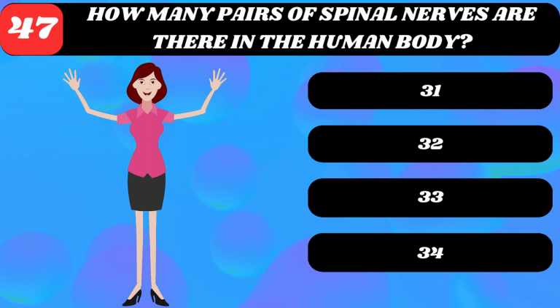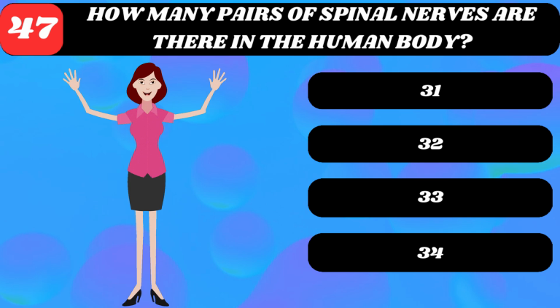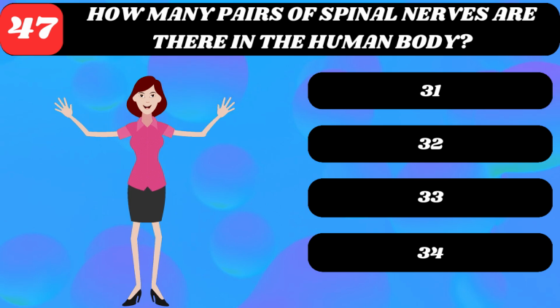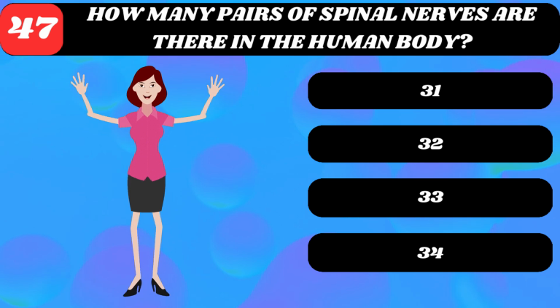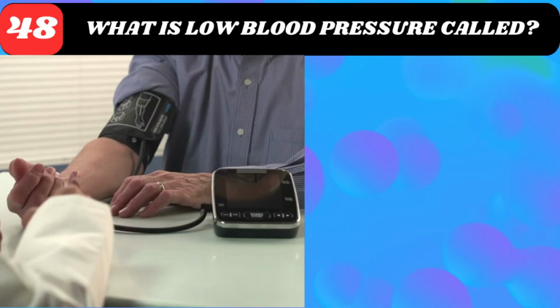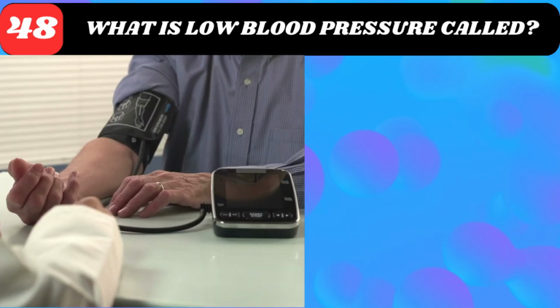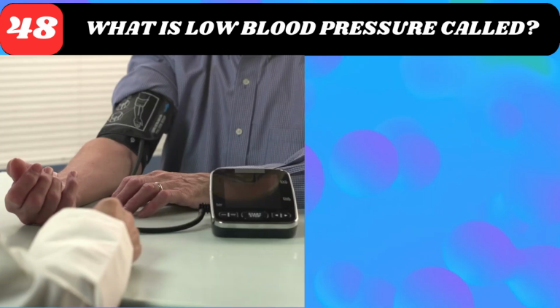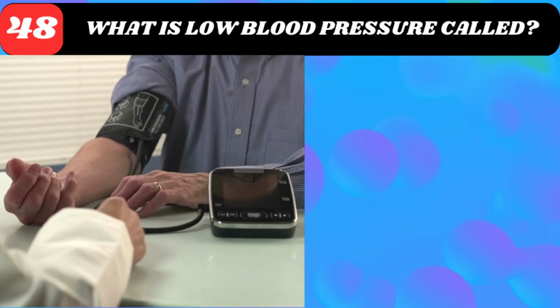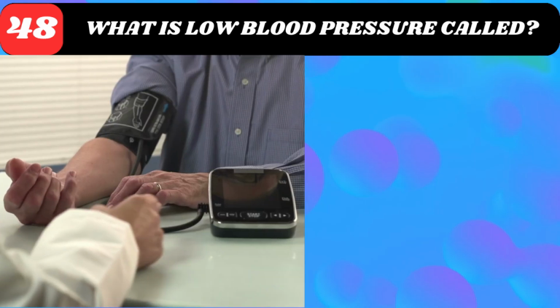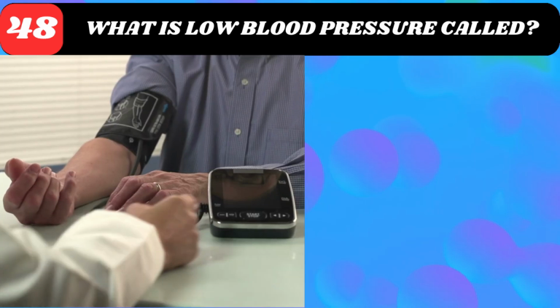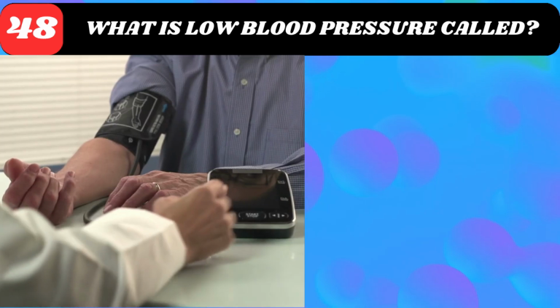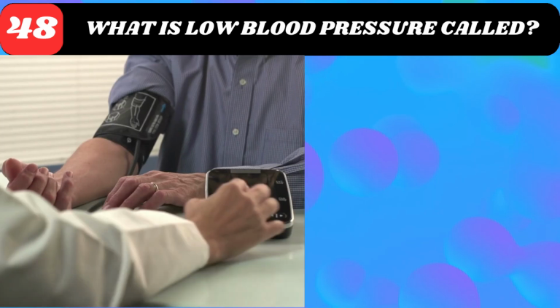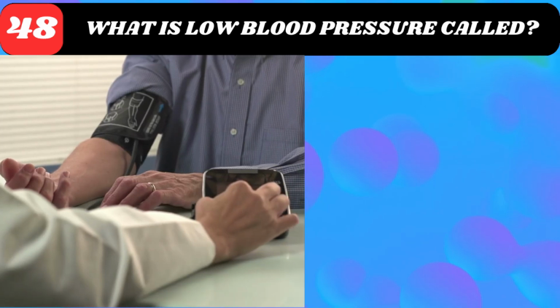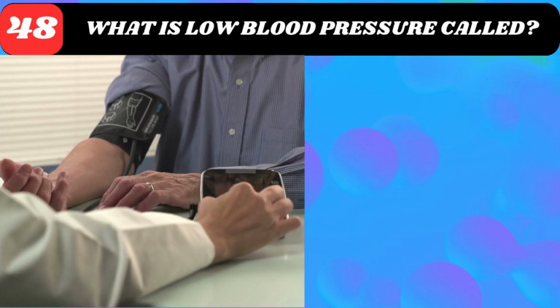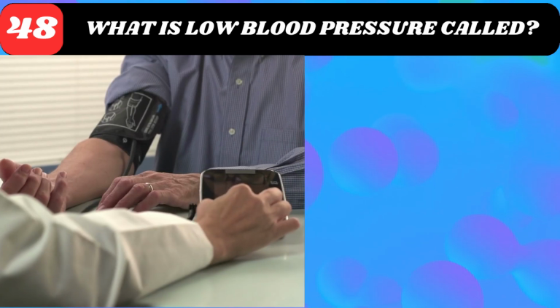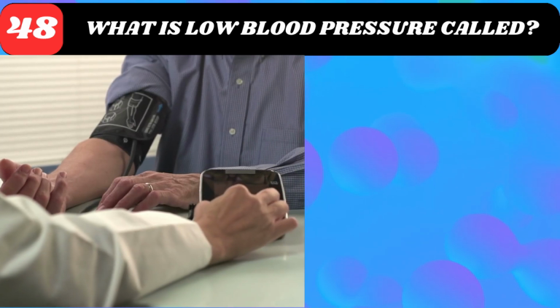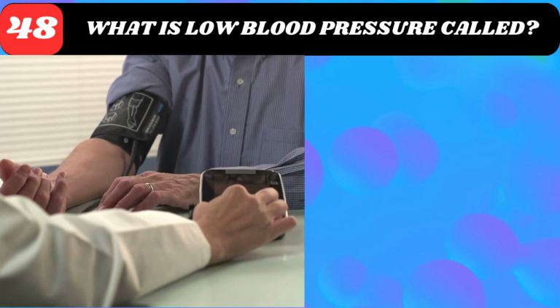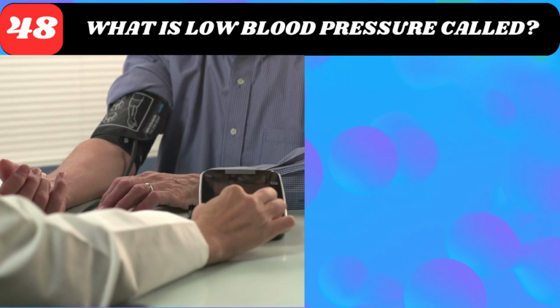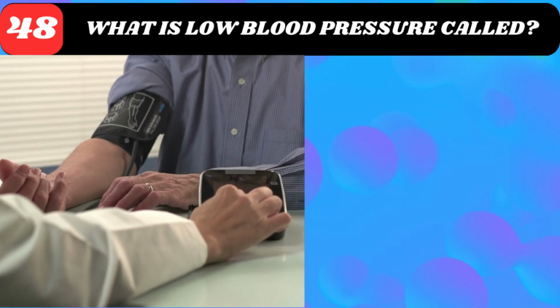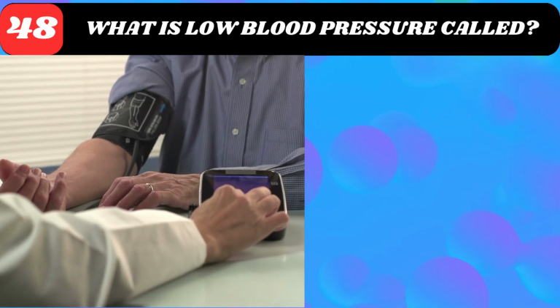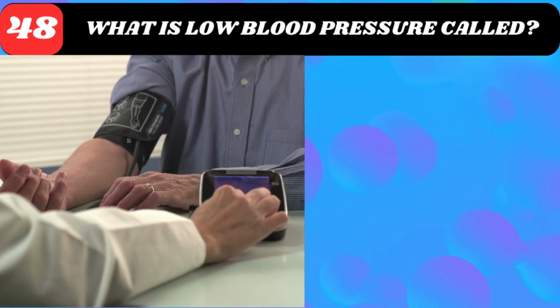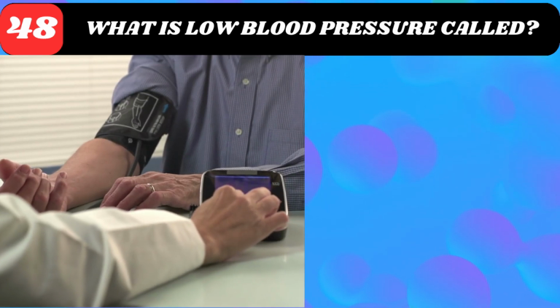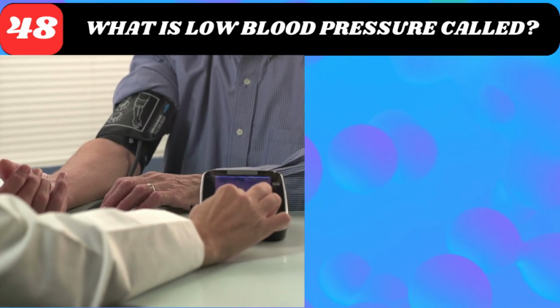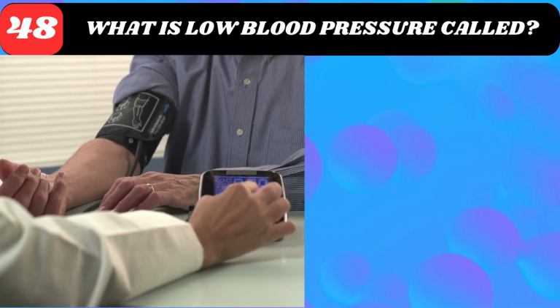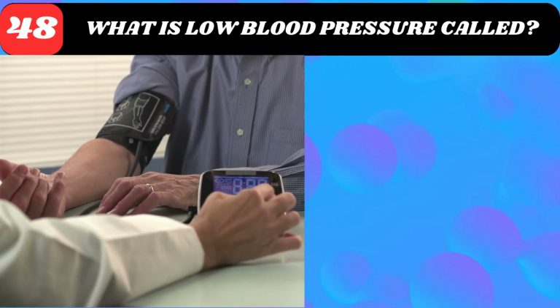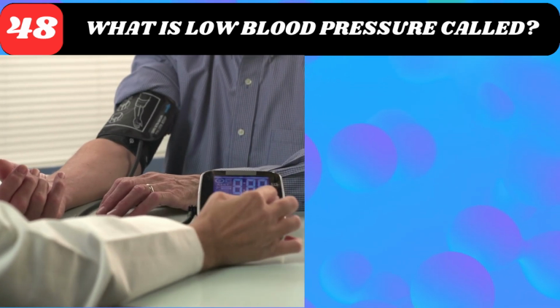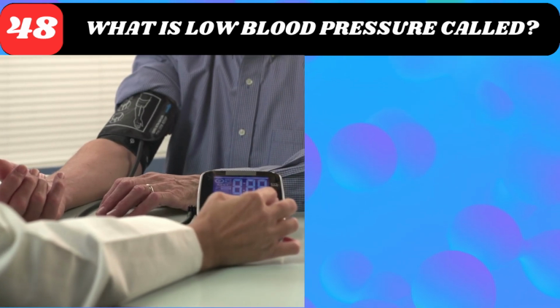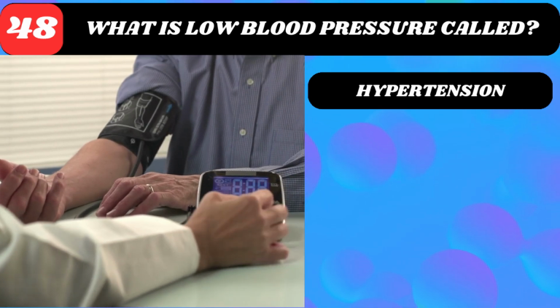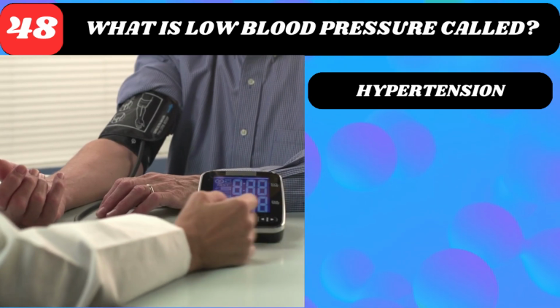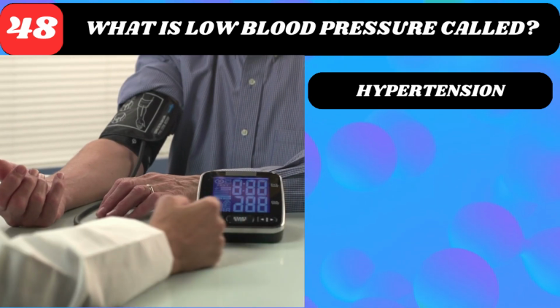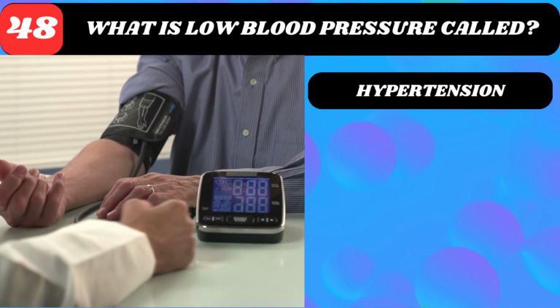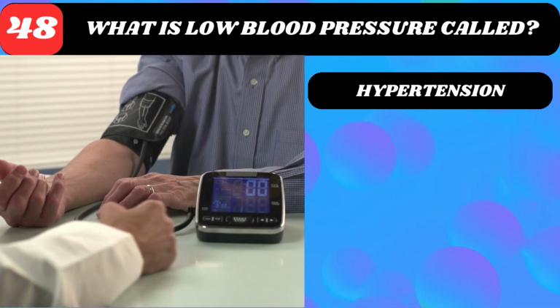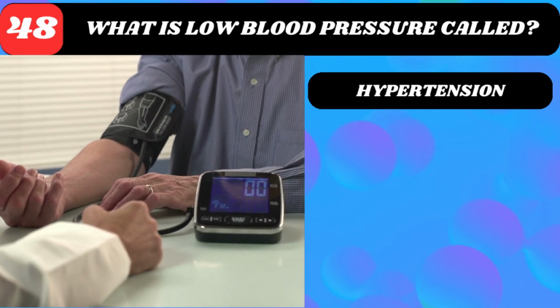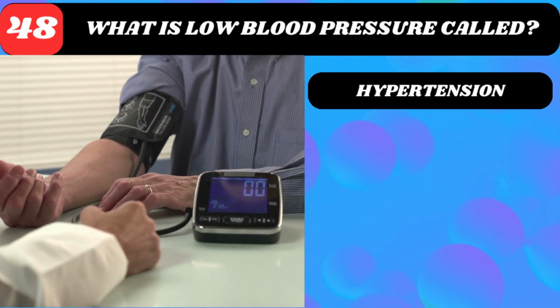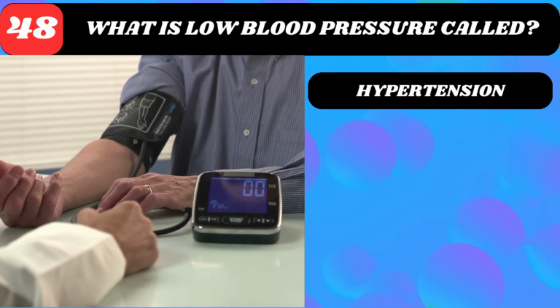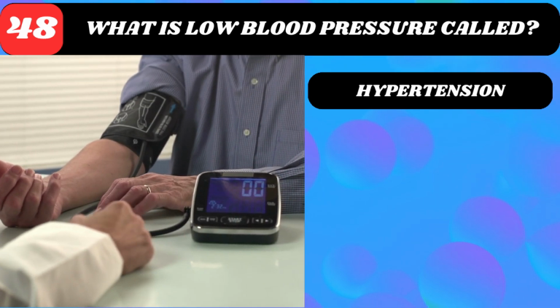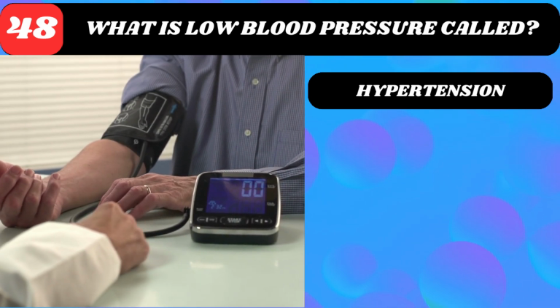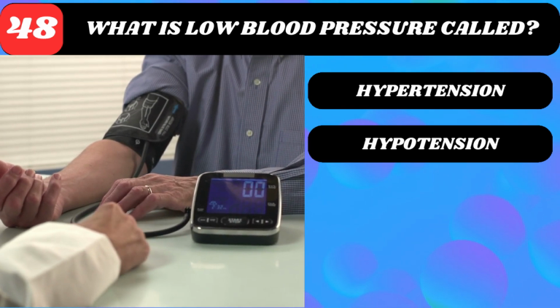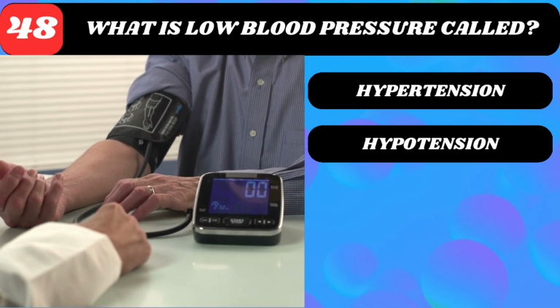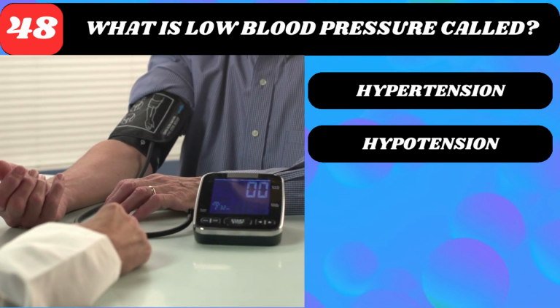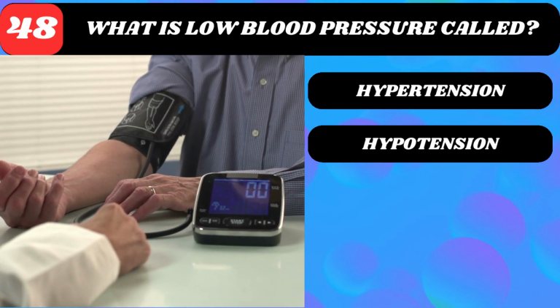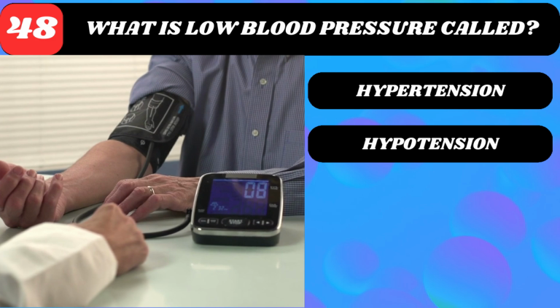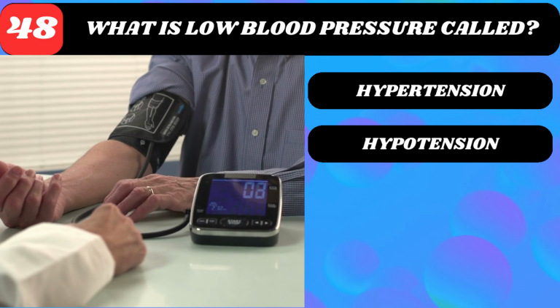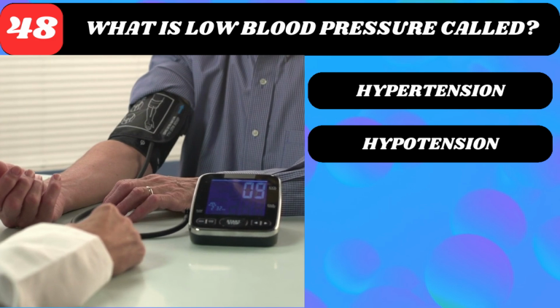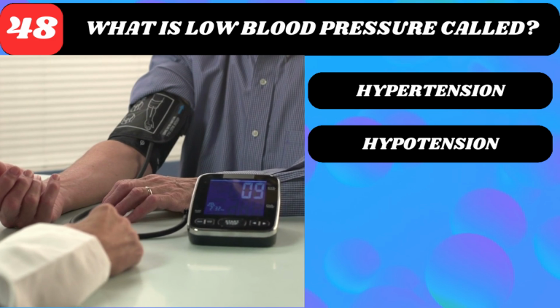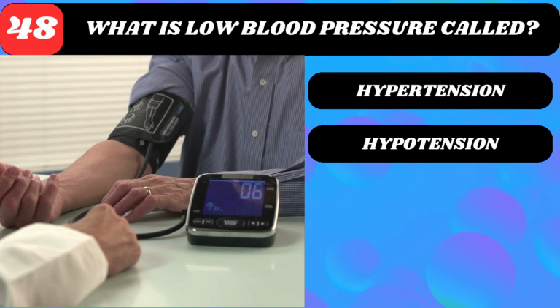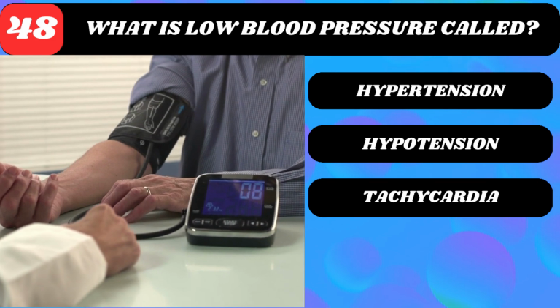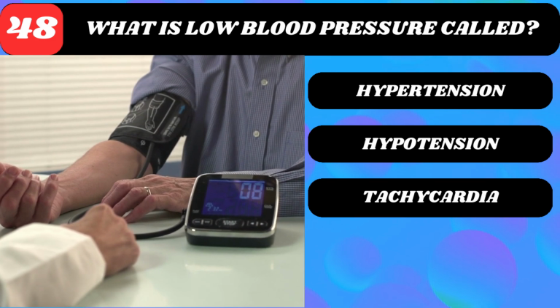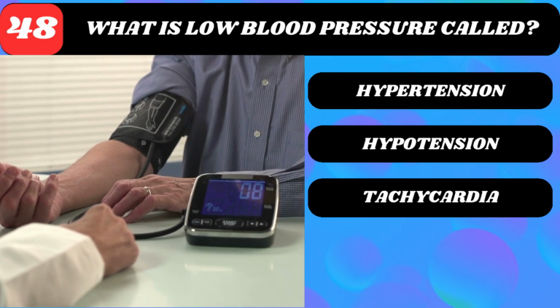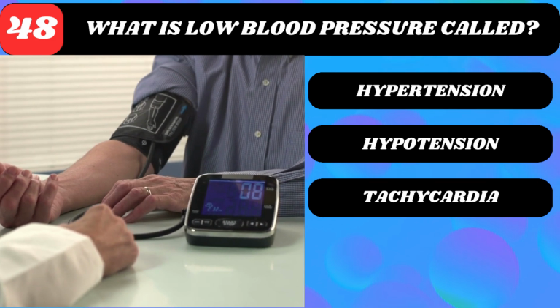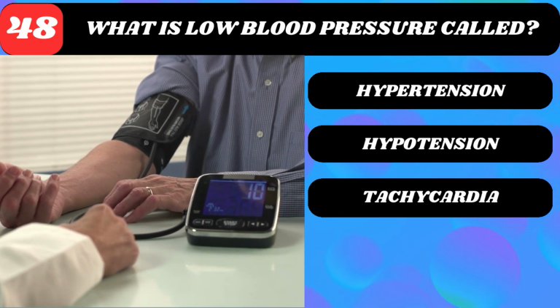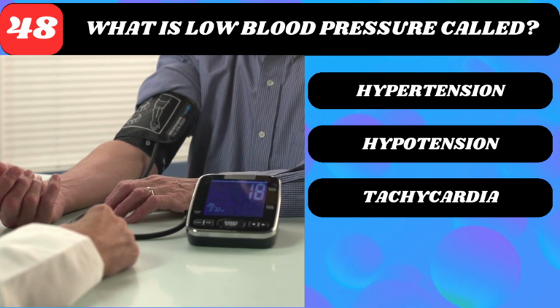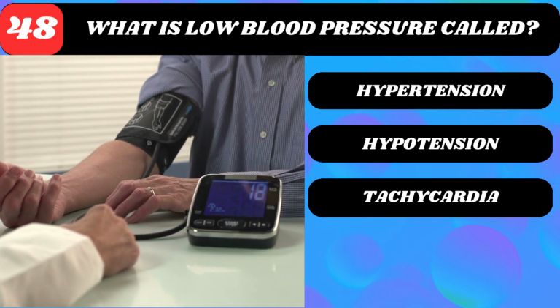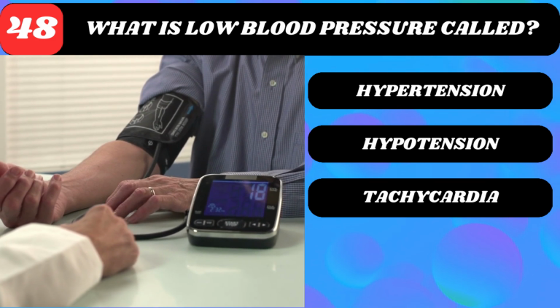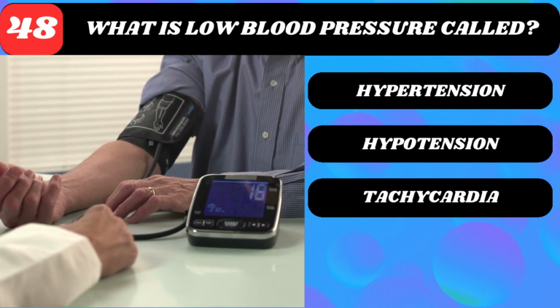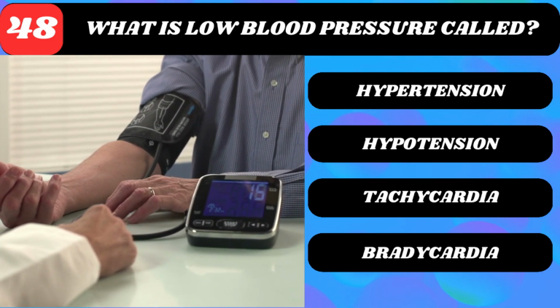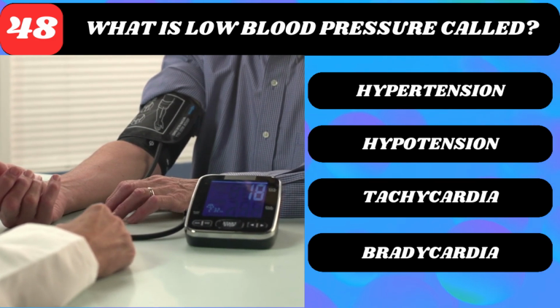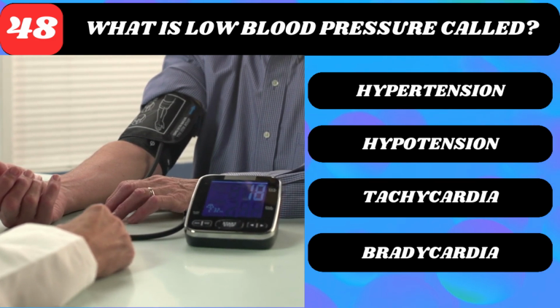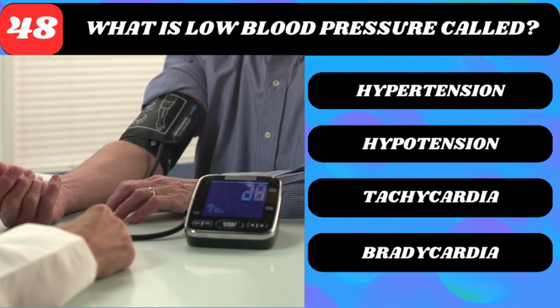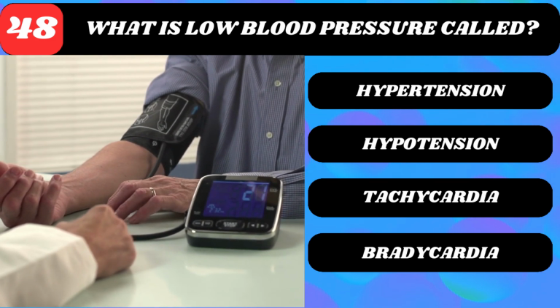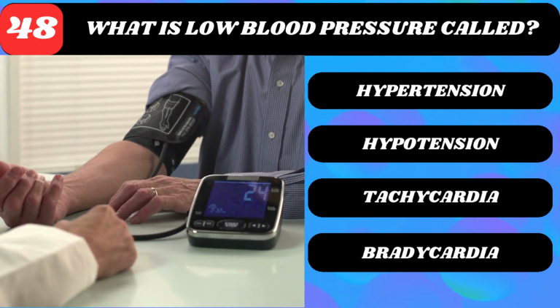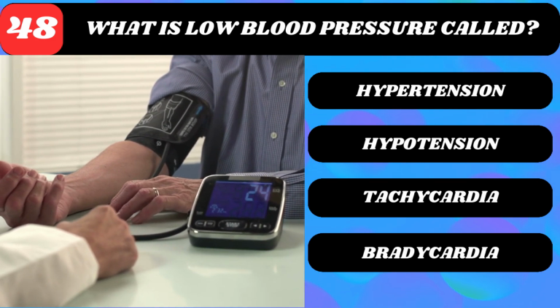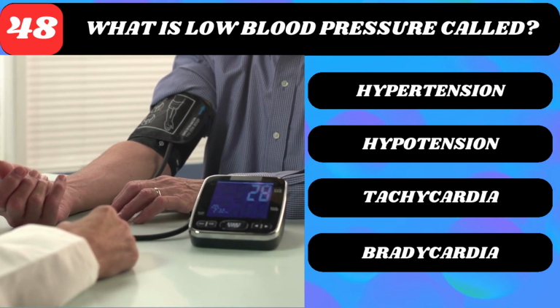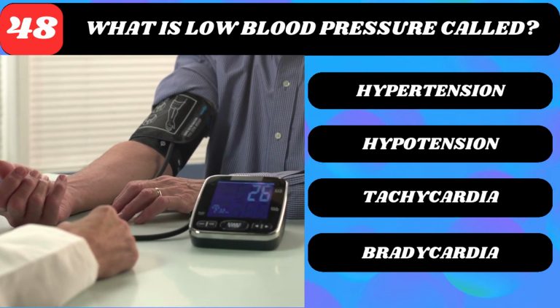What is low blood pressure called? Hypertension, hypotension, tachycardia, or bradycardia?